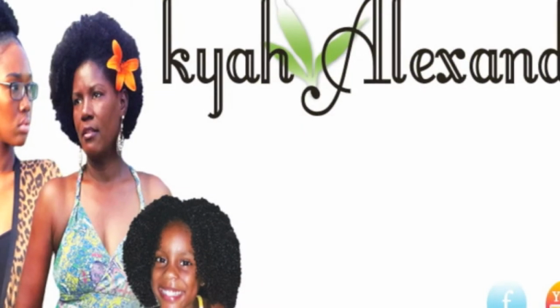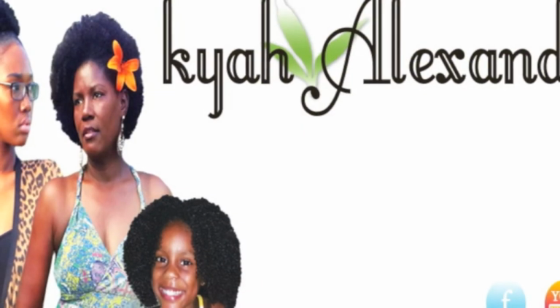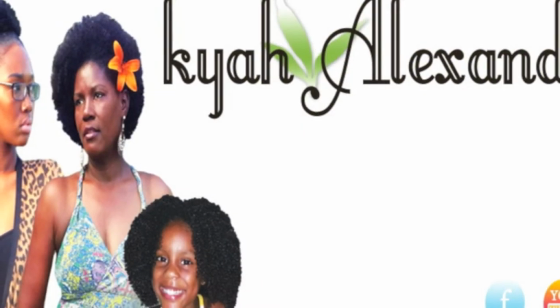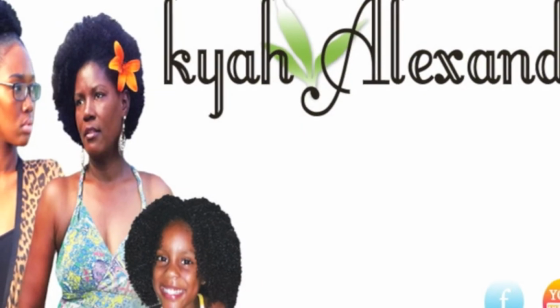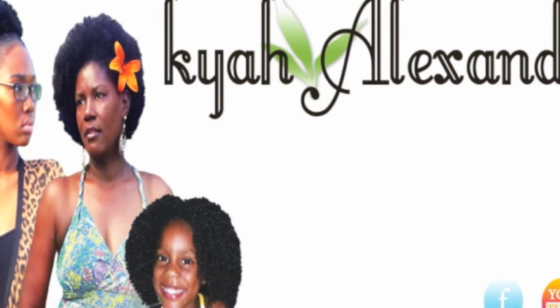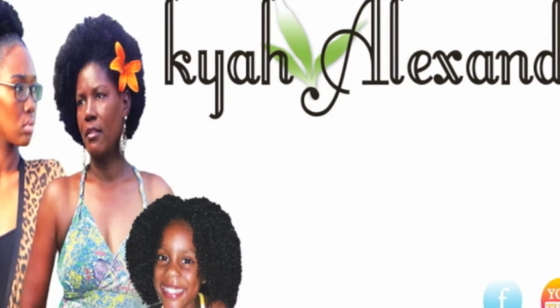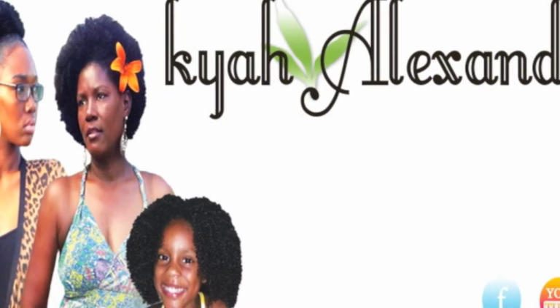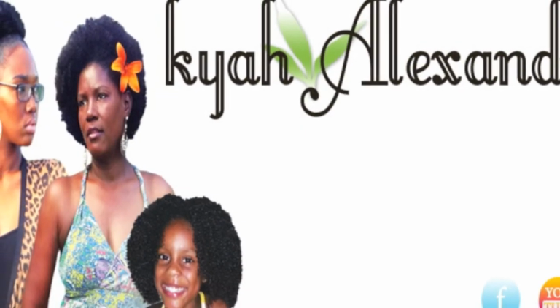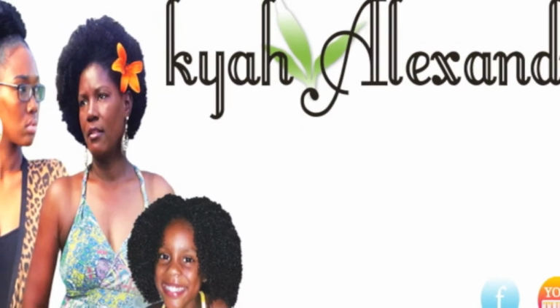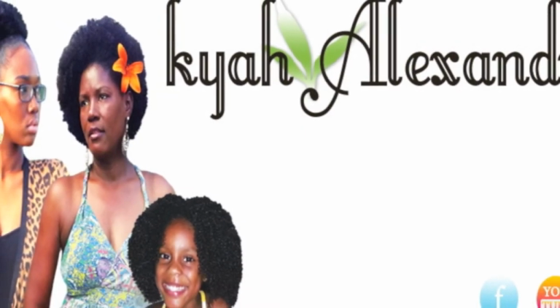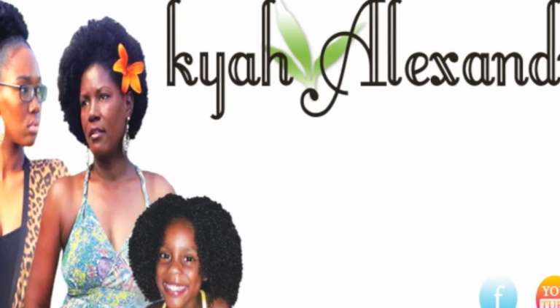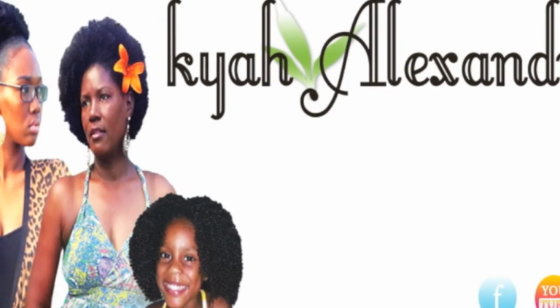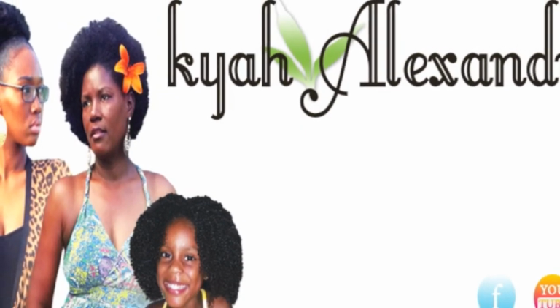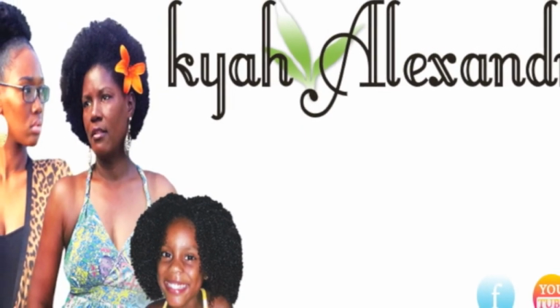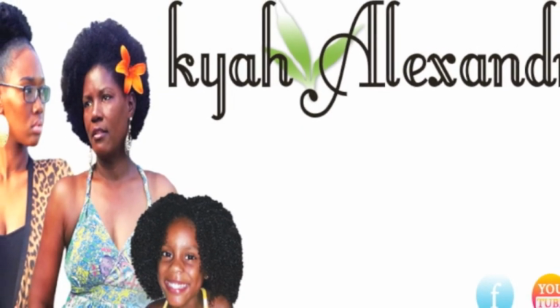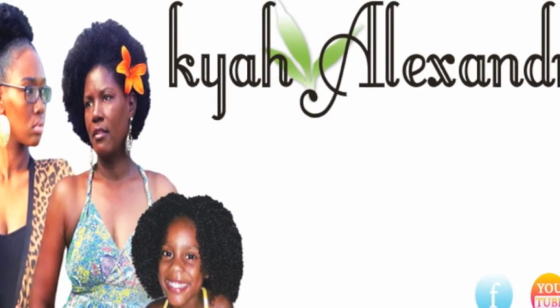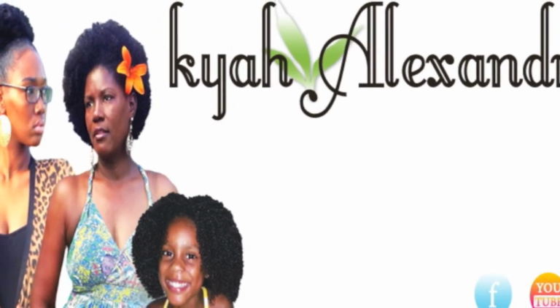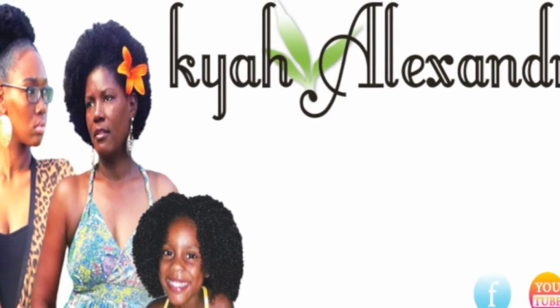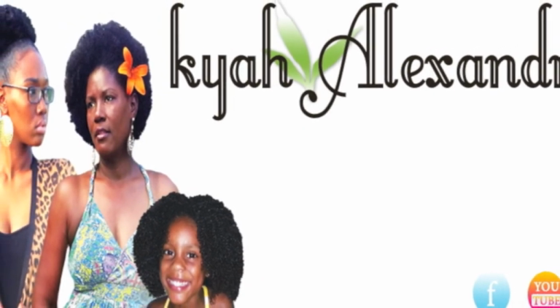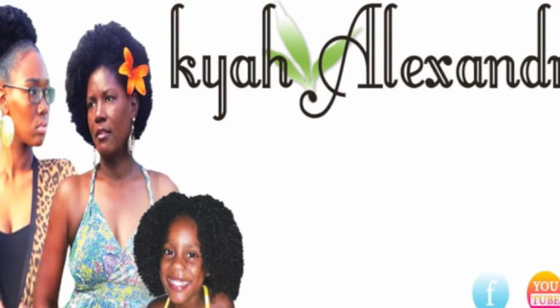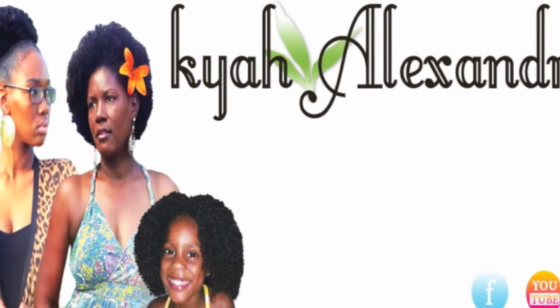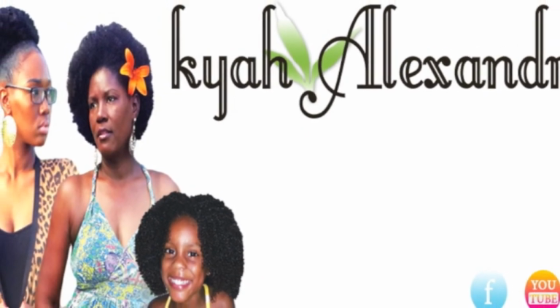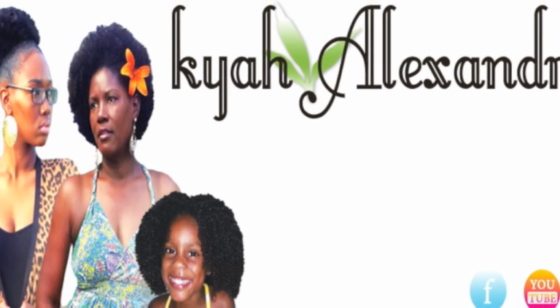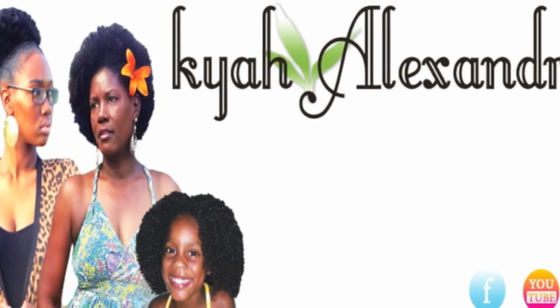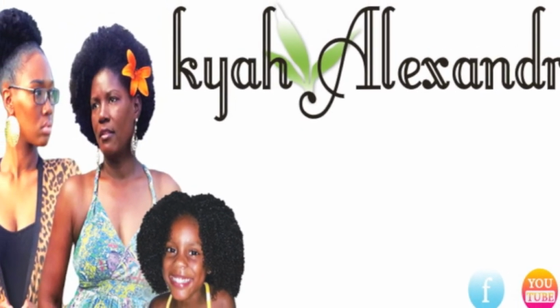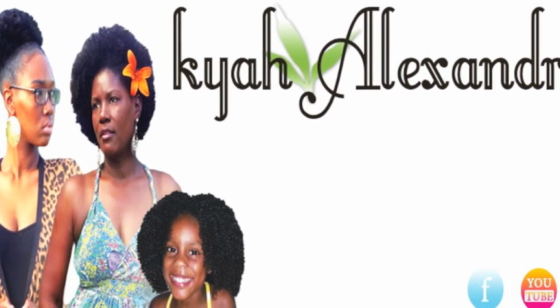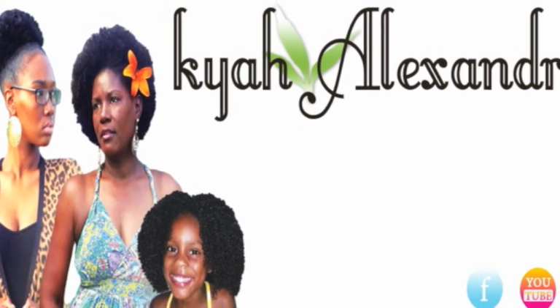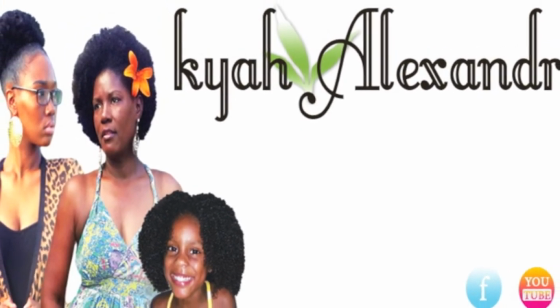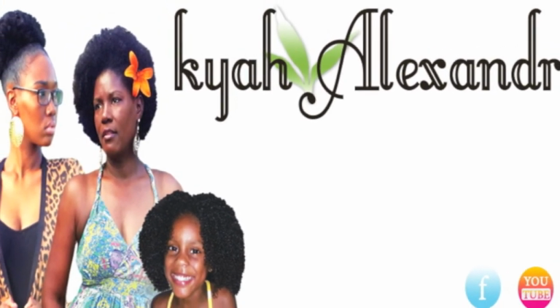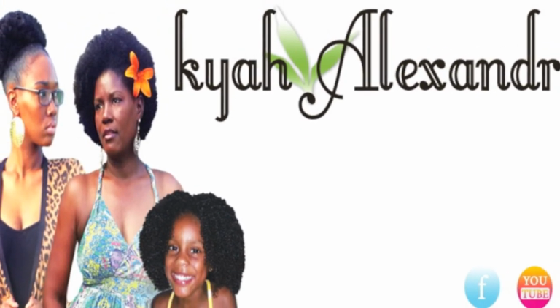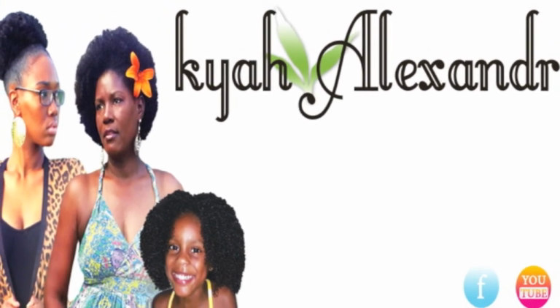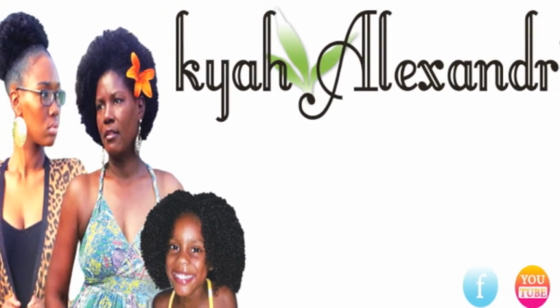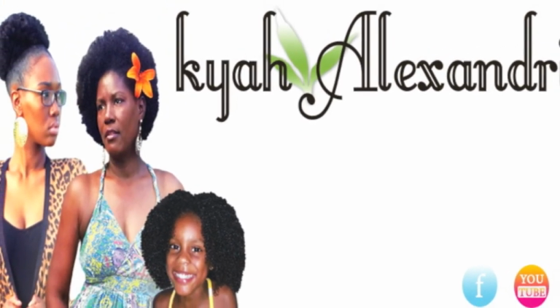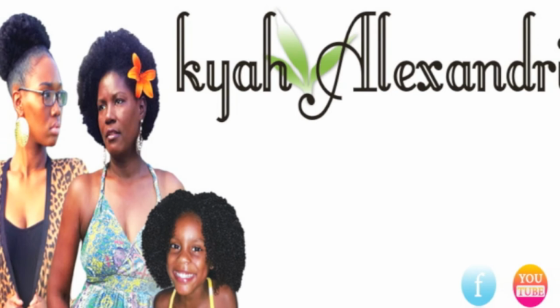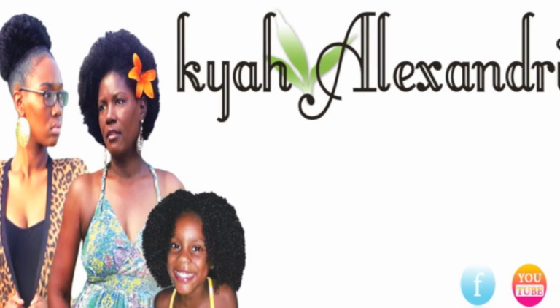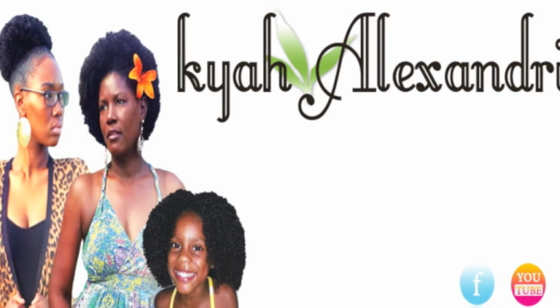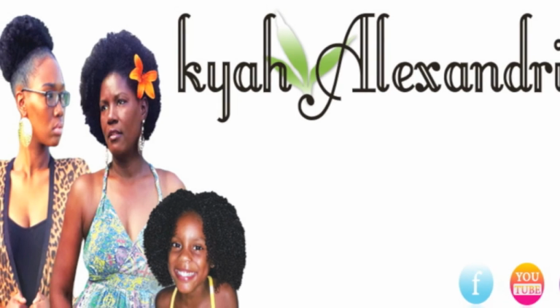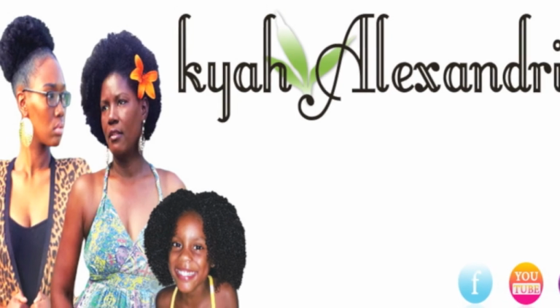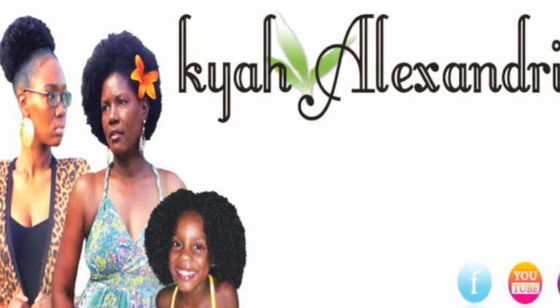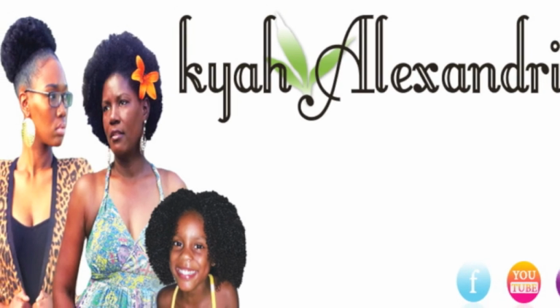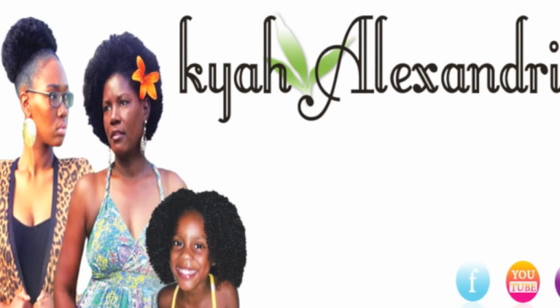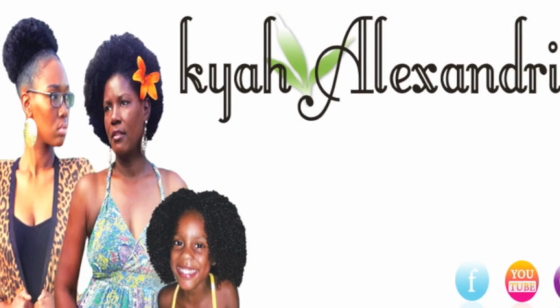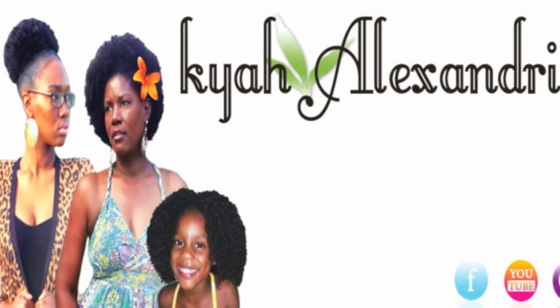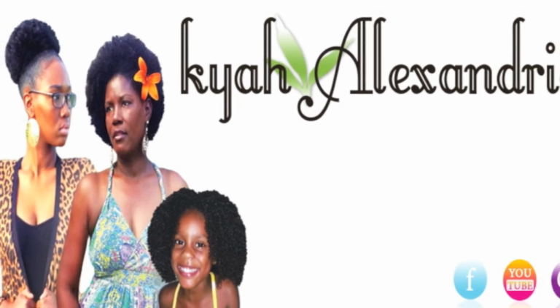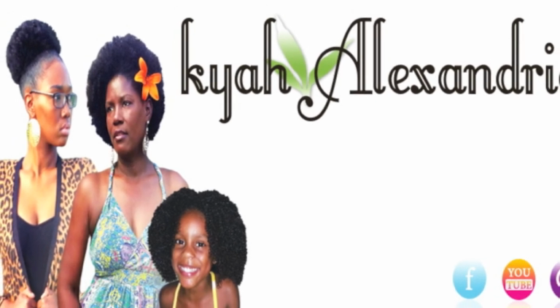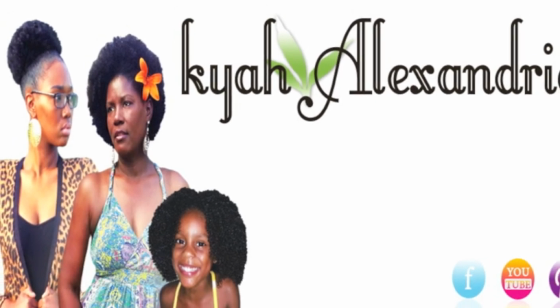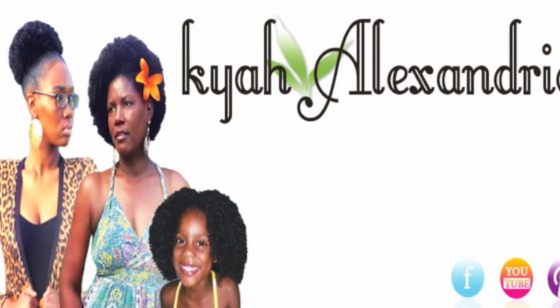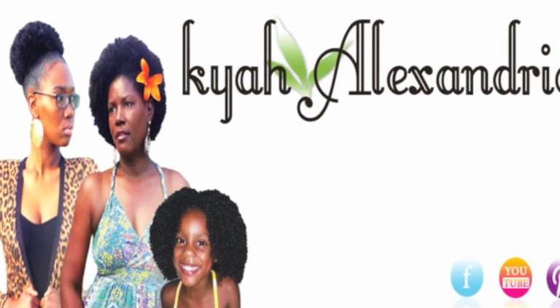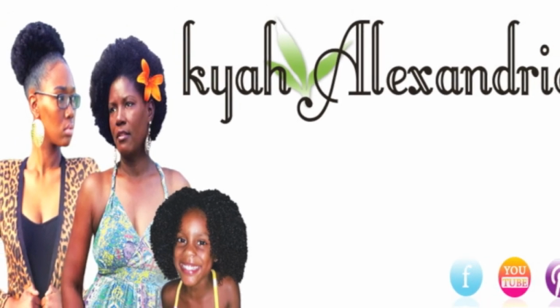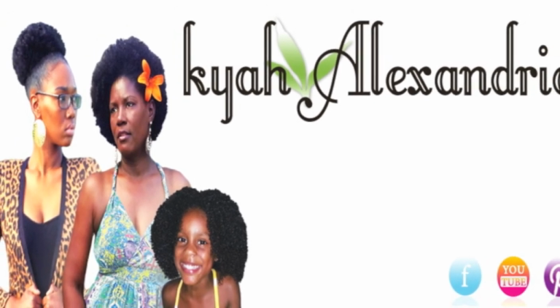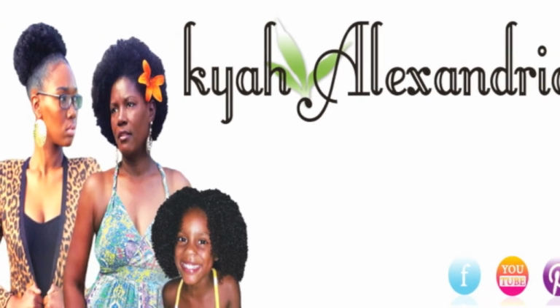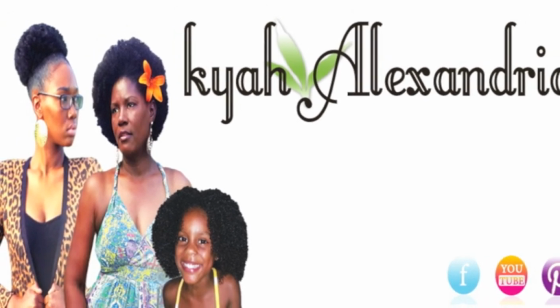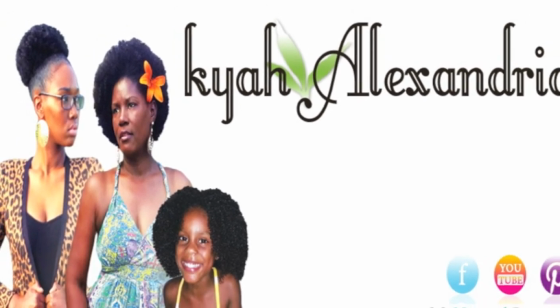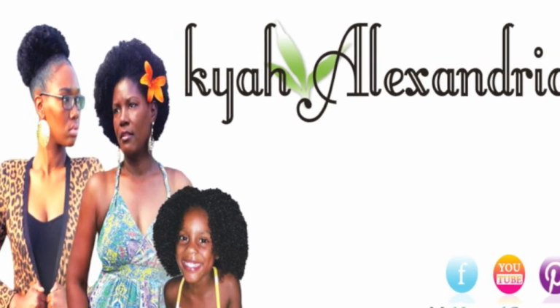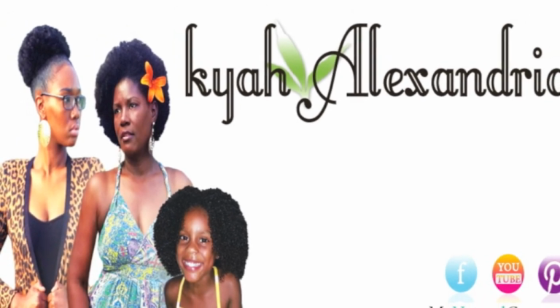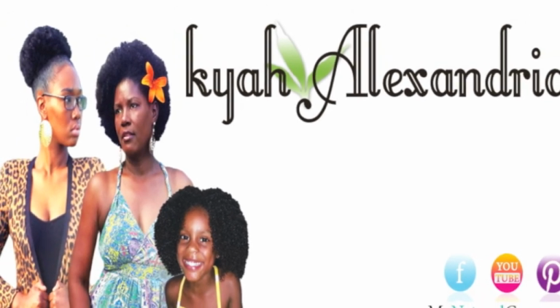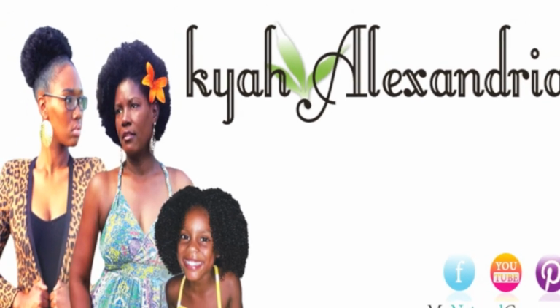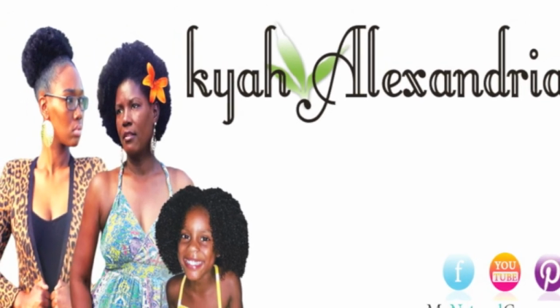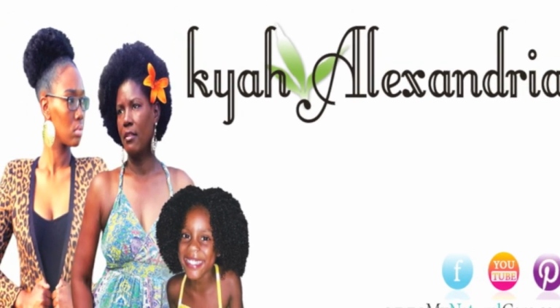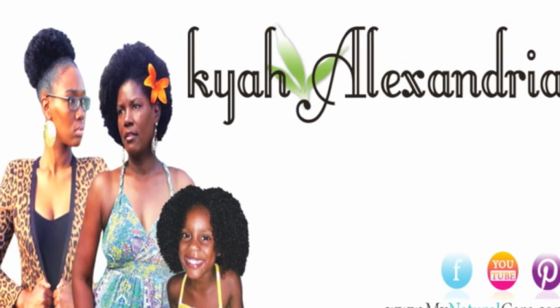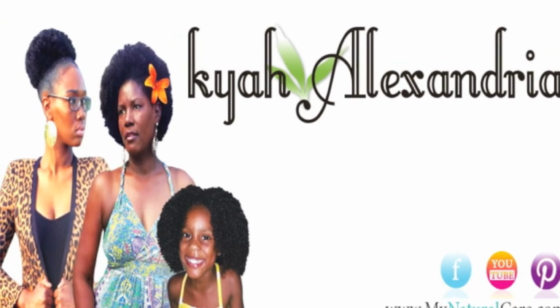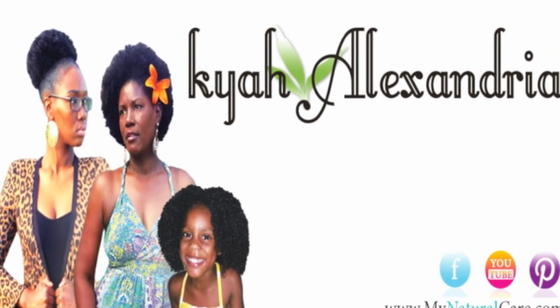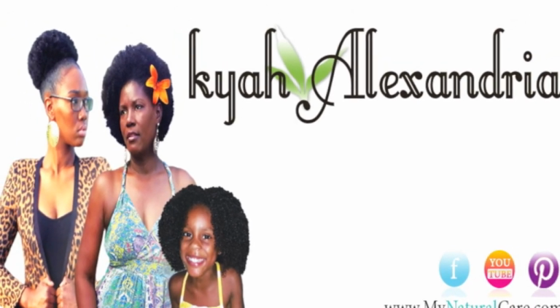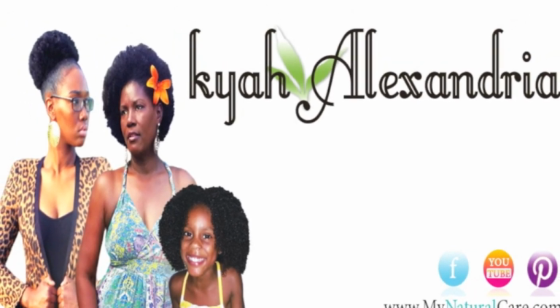And as always, thanks for watching and don't forget to like, comment, share, favorite, and most importantly, subscribe.